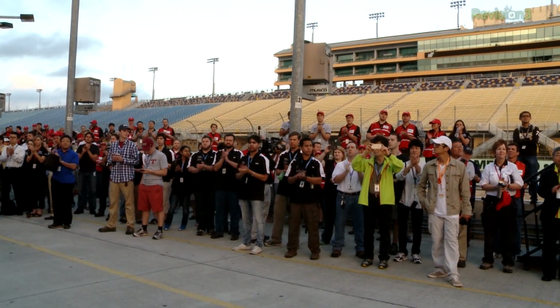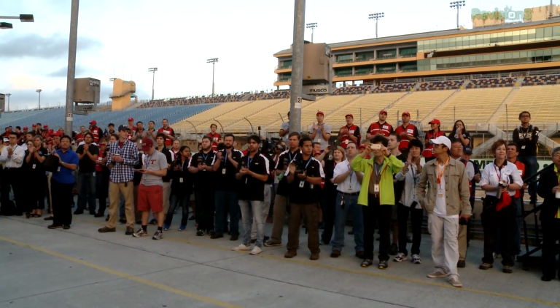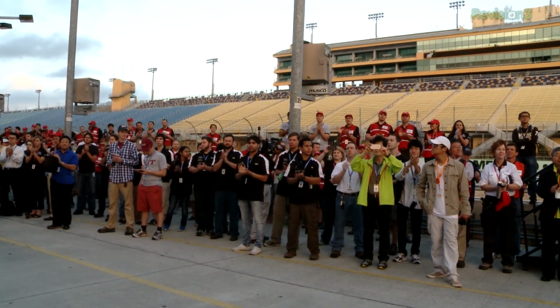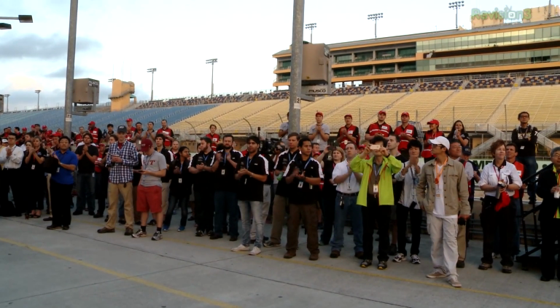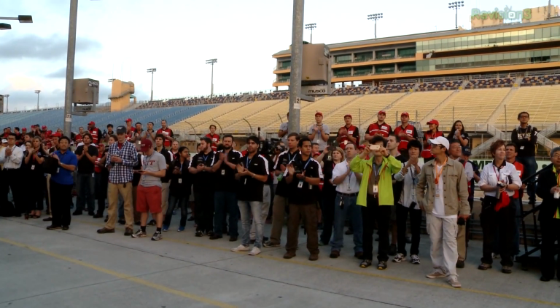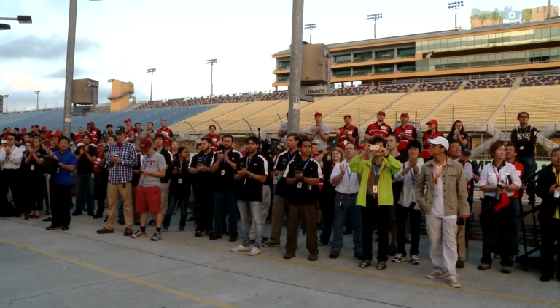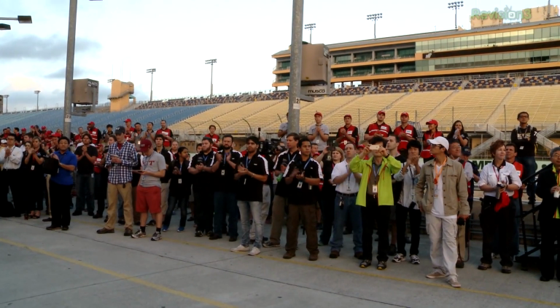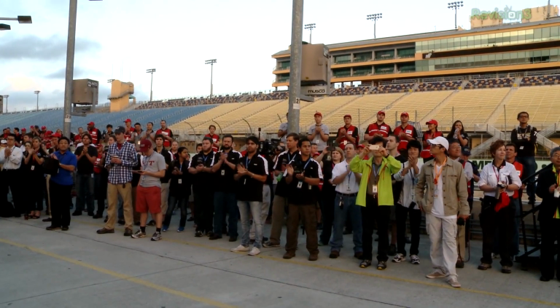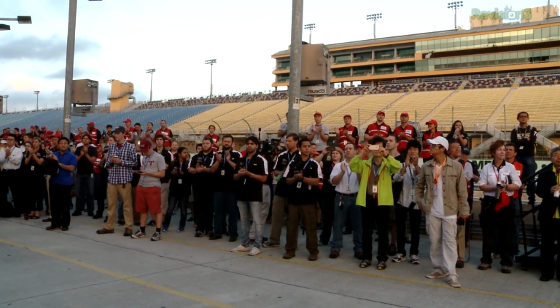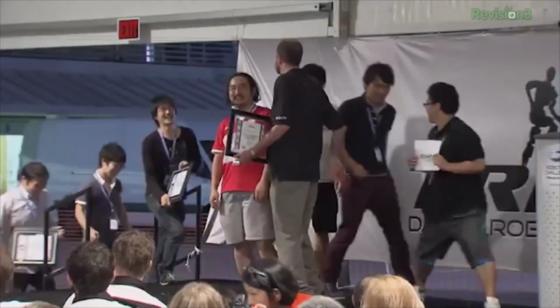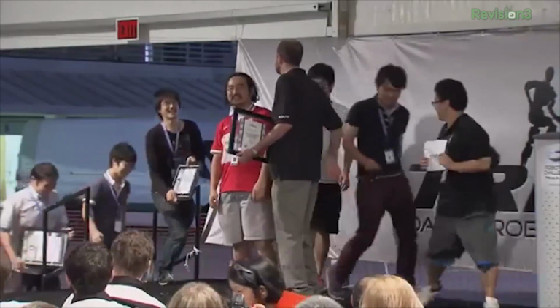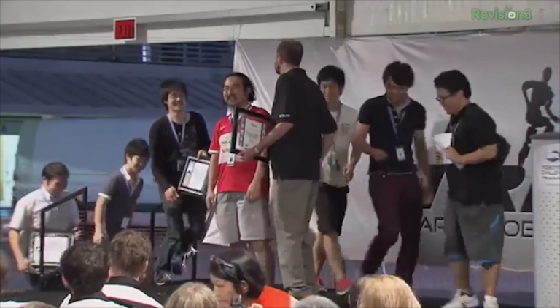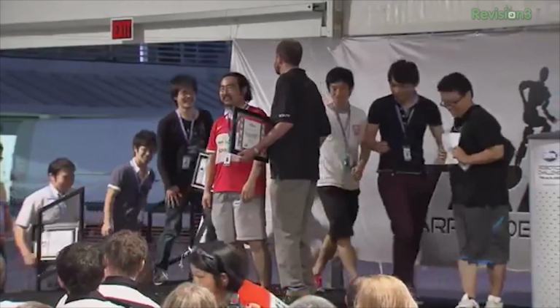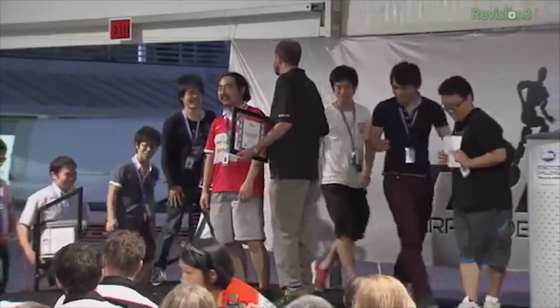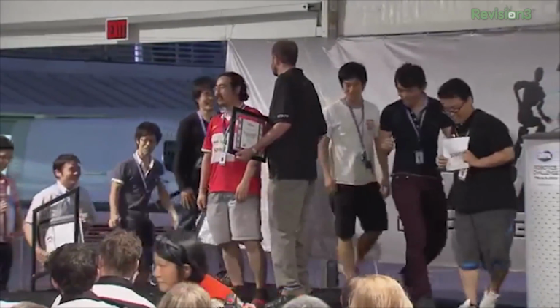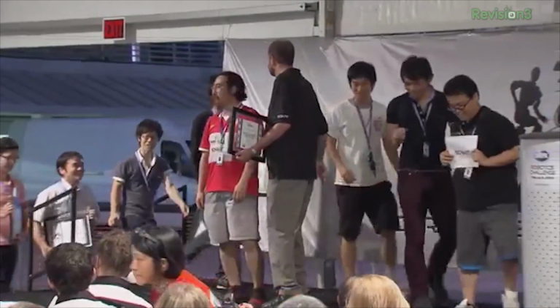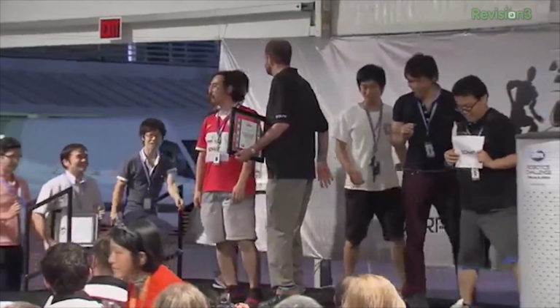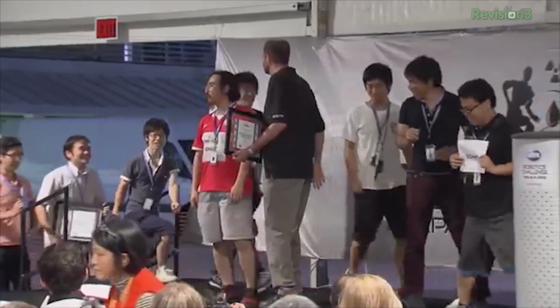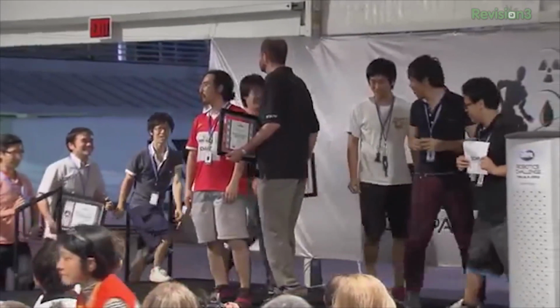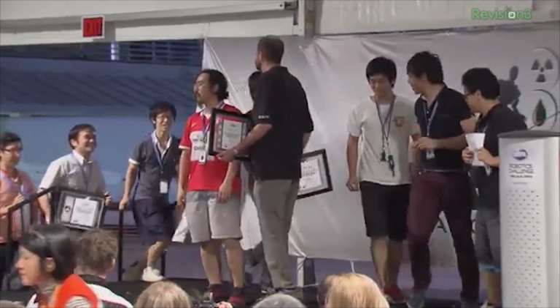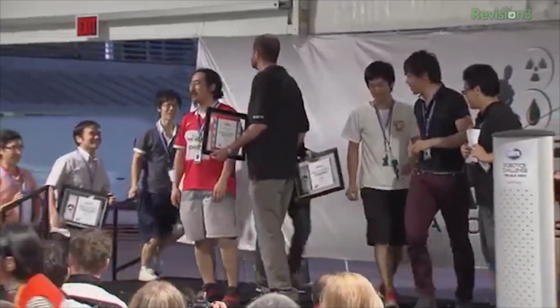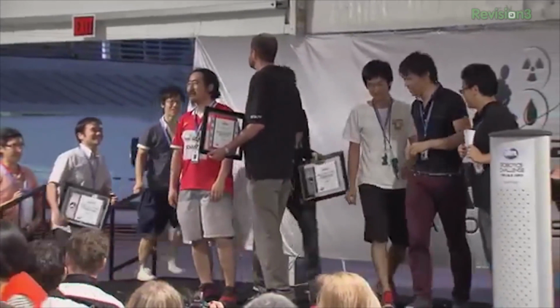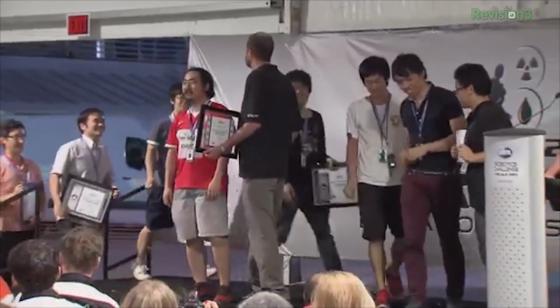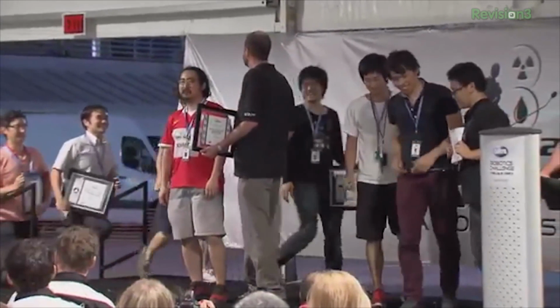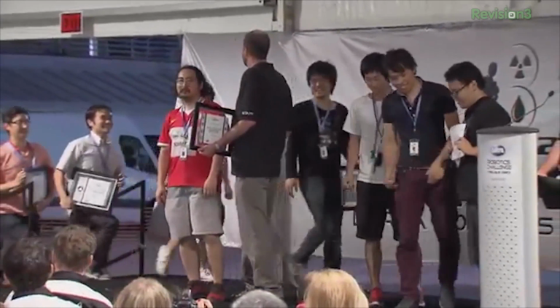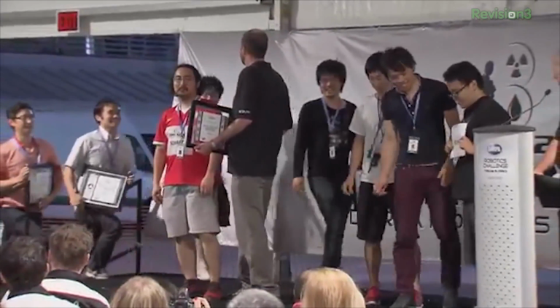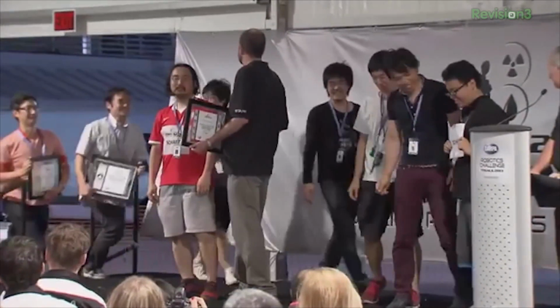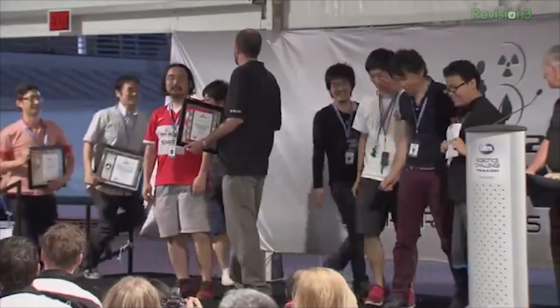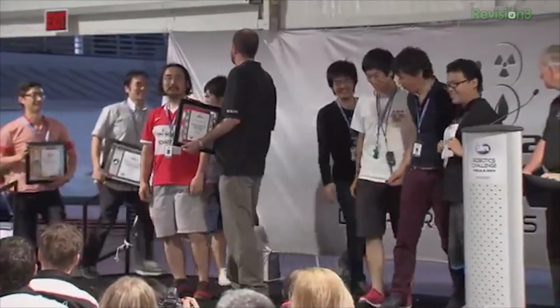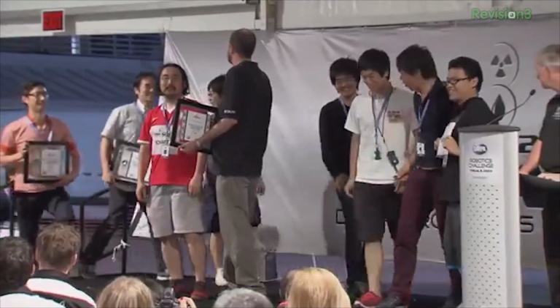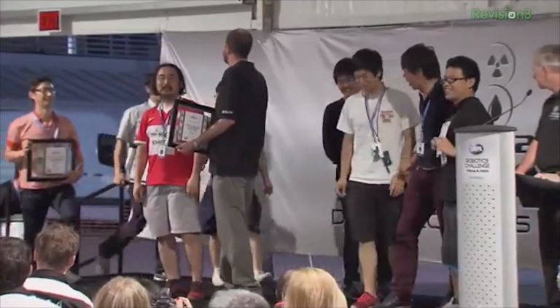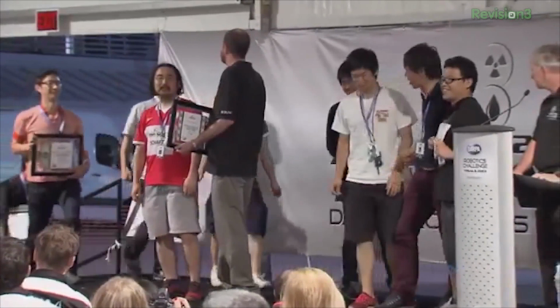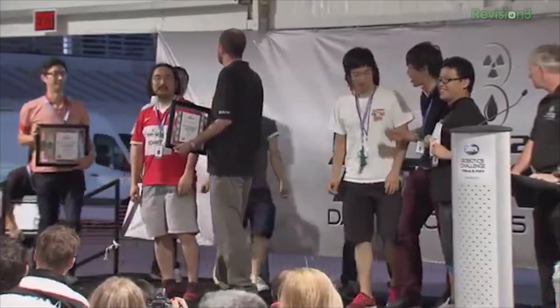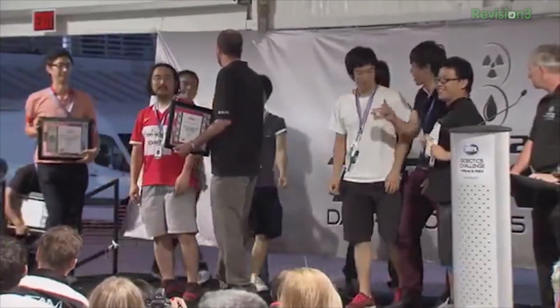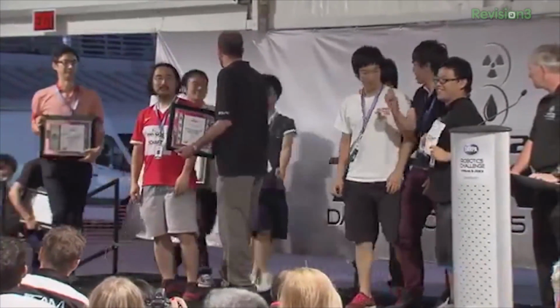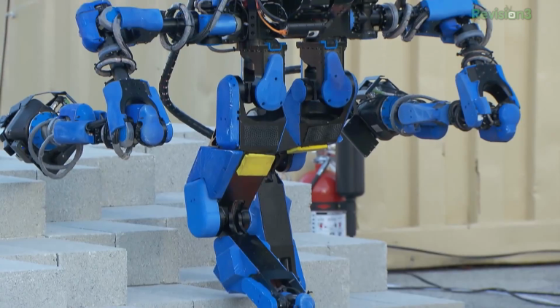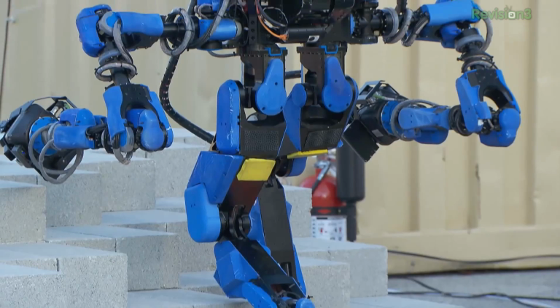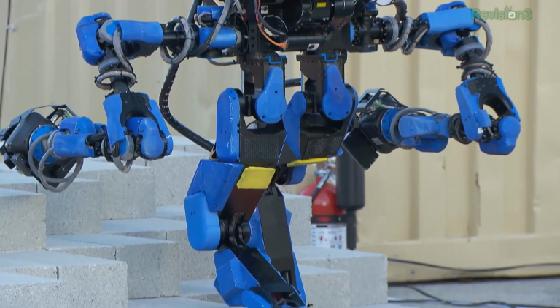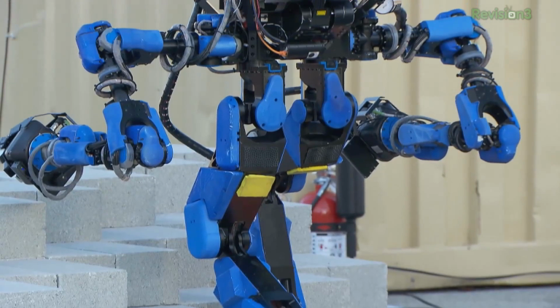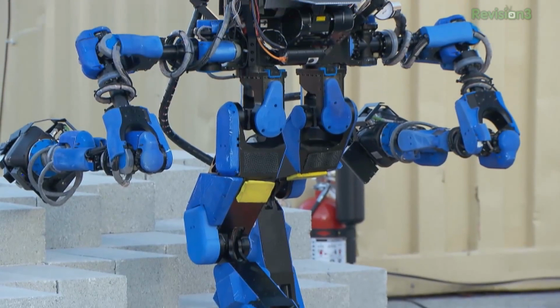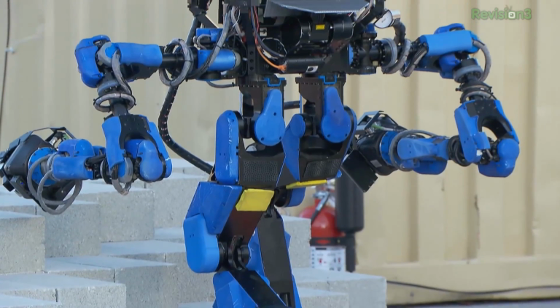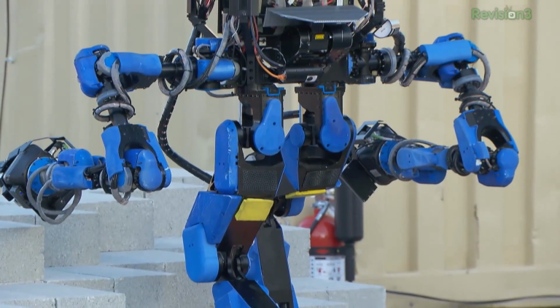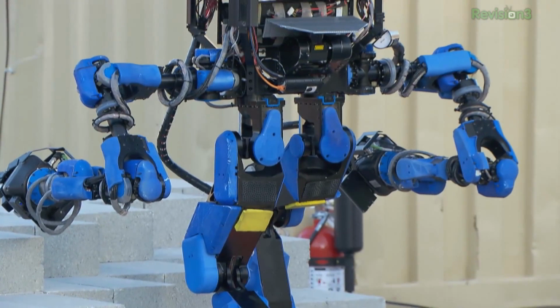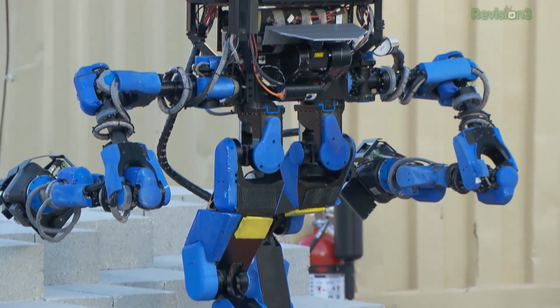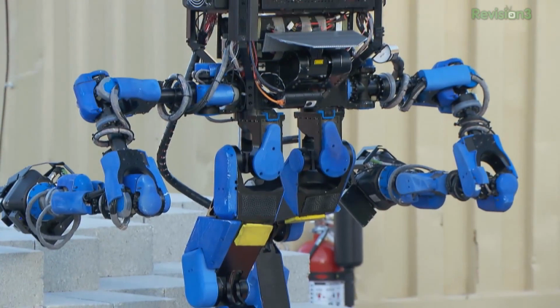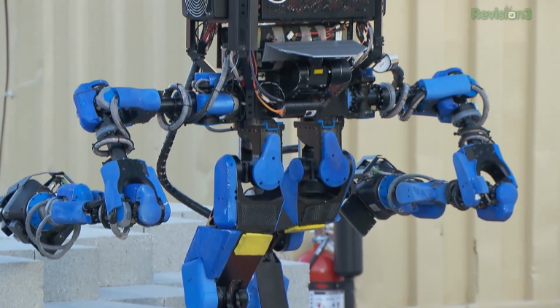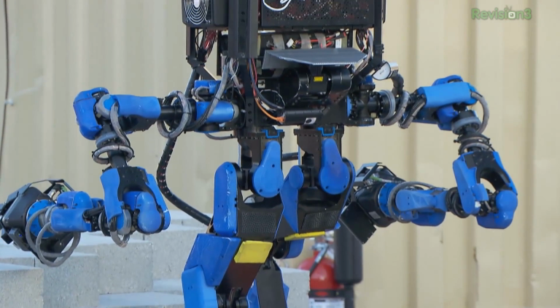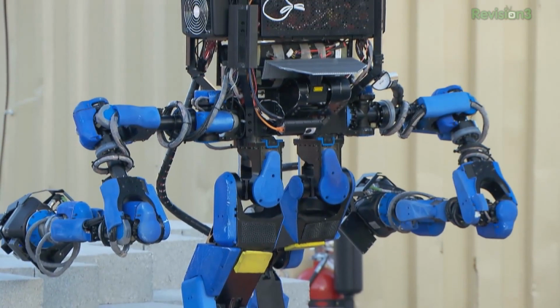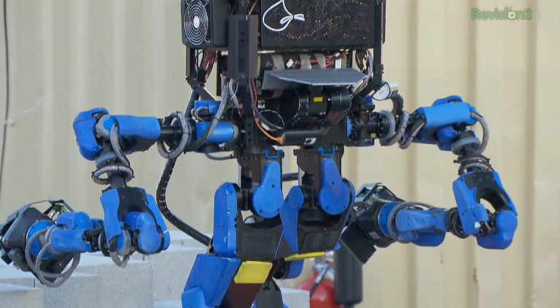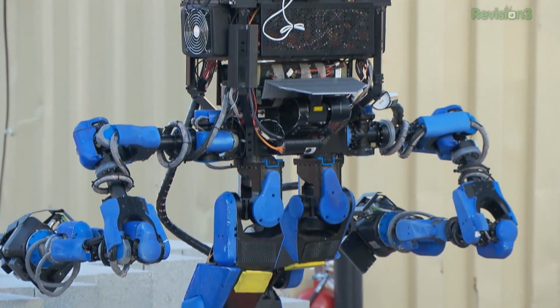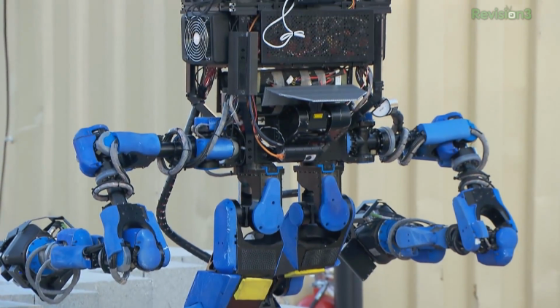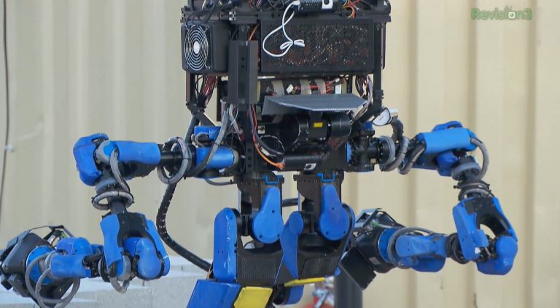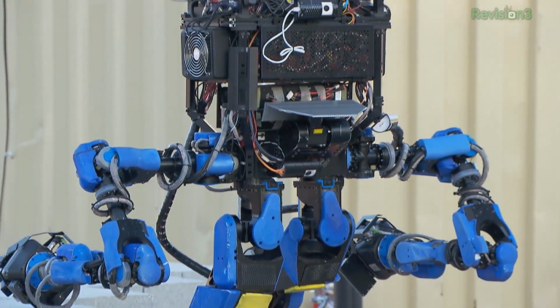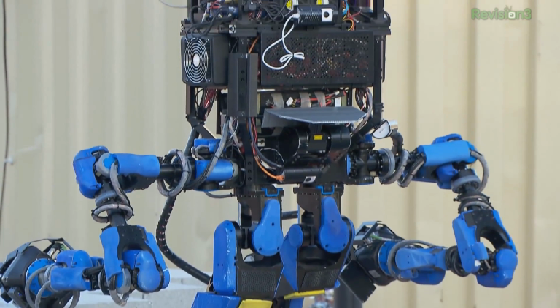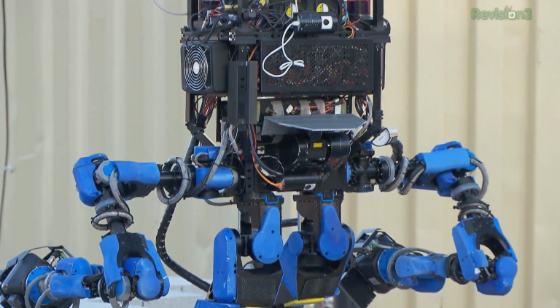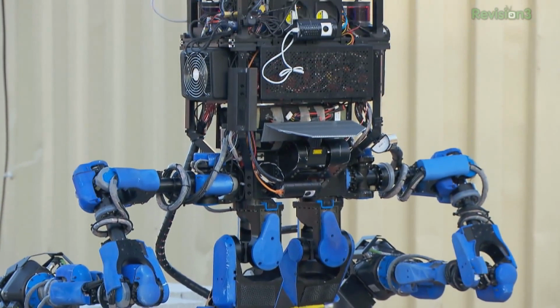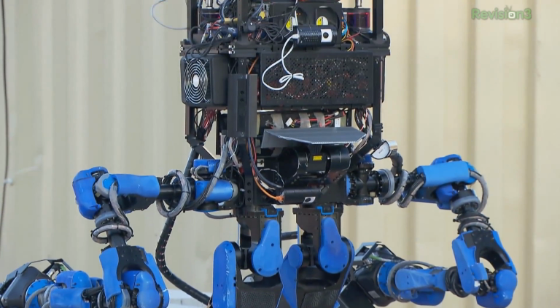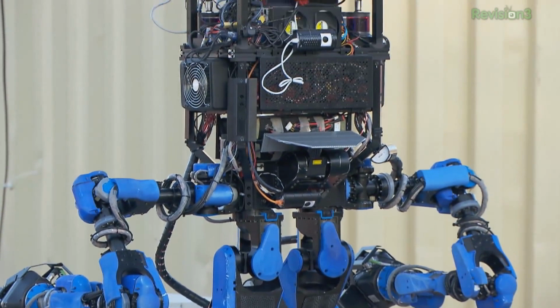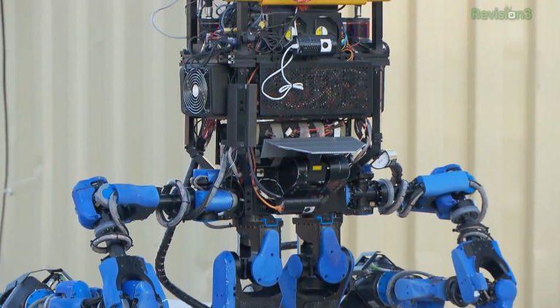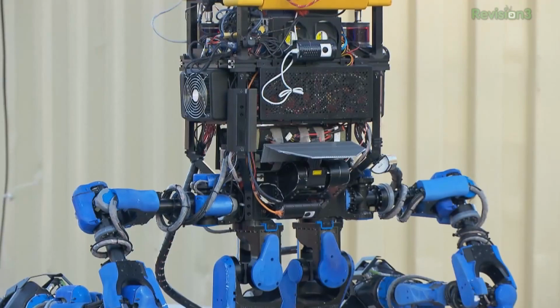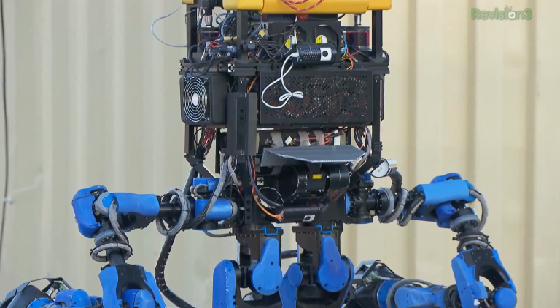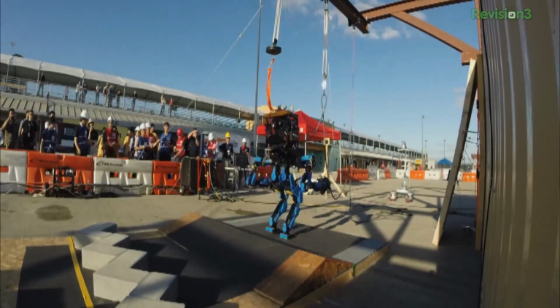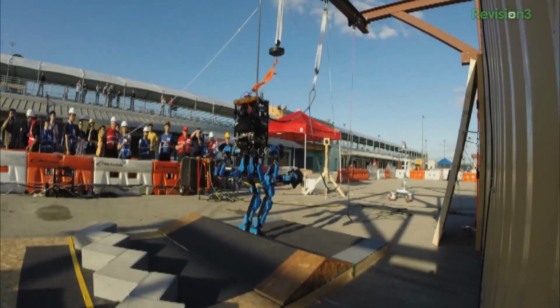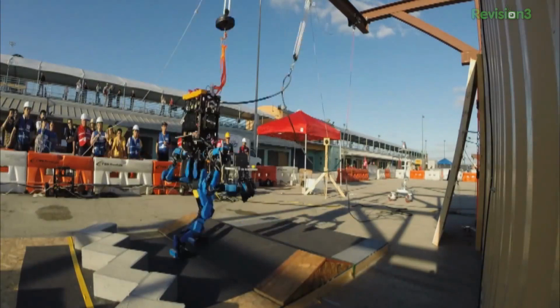So who won? SCHAFT, a Japanese robot maker also owned by Google, whose robot dominated the competition with 27 of 32 points.